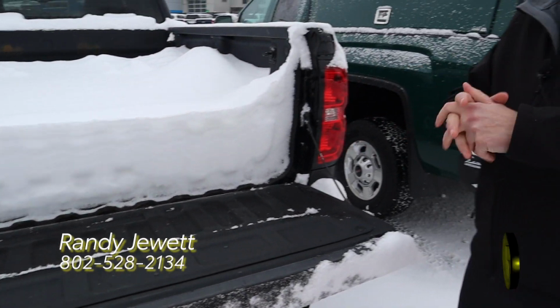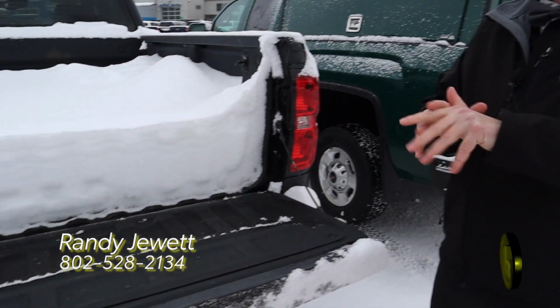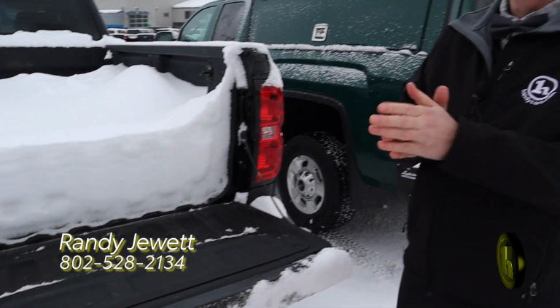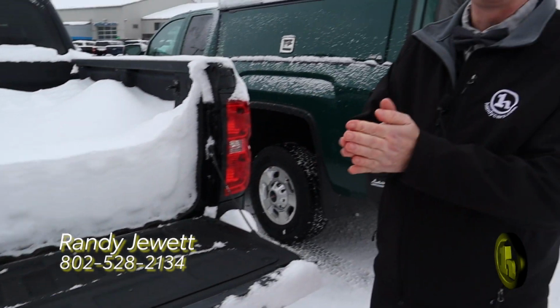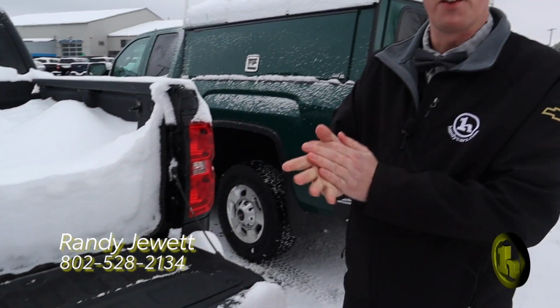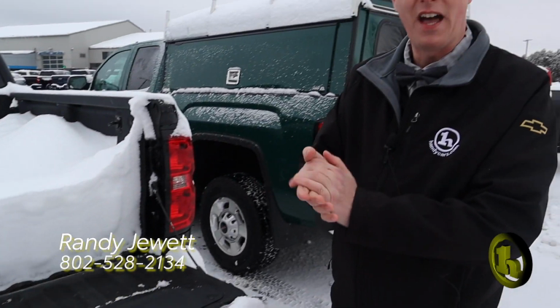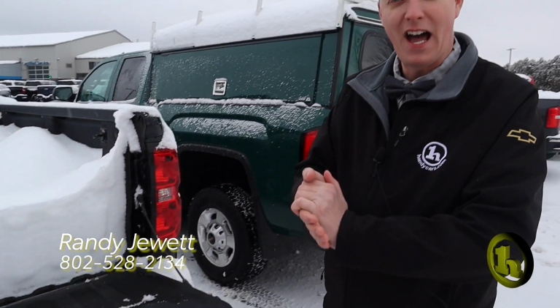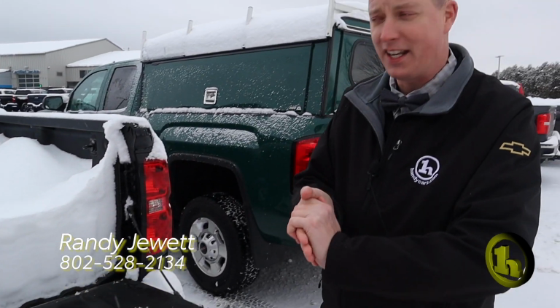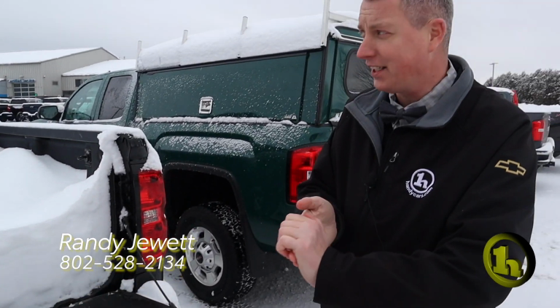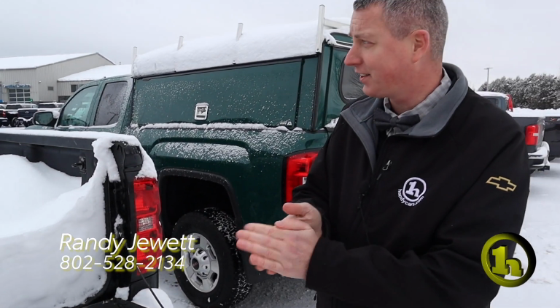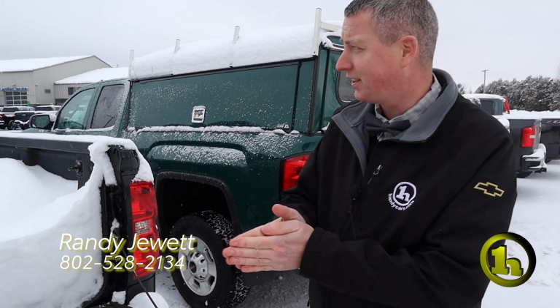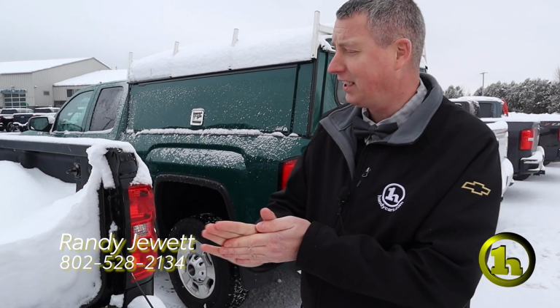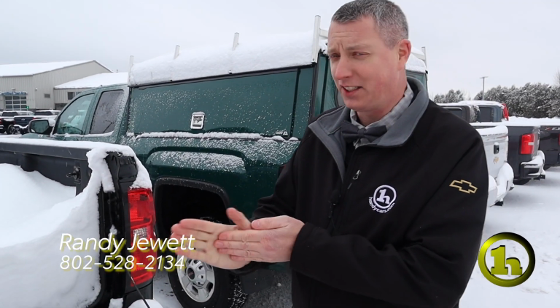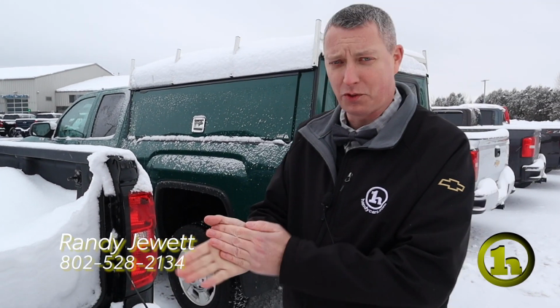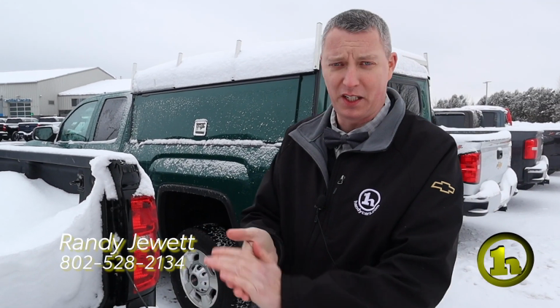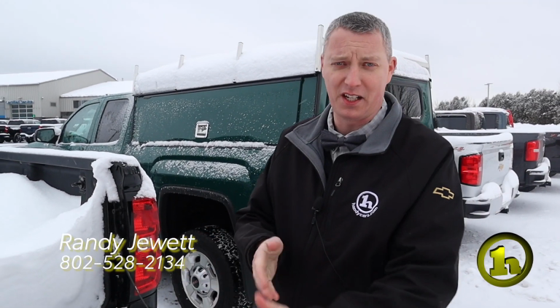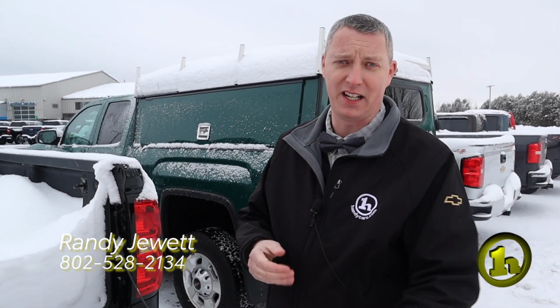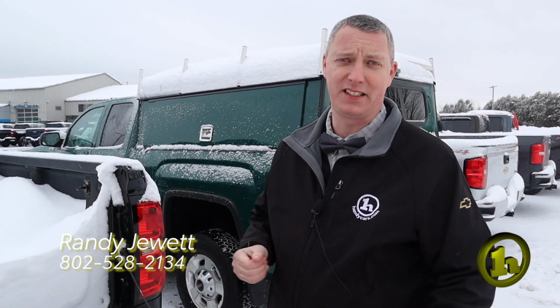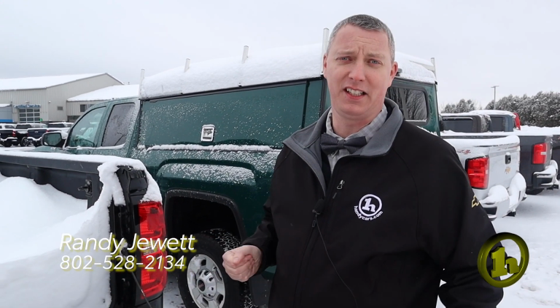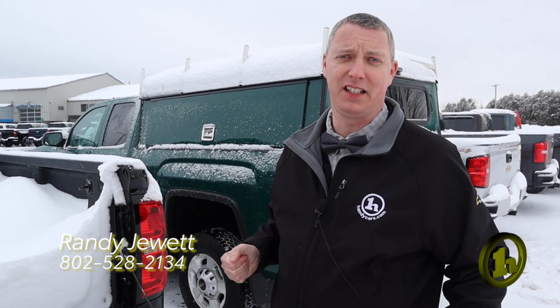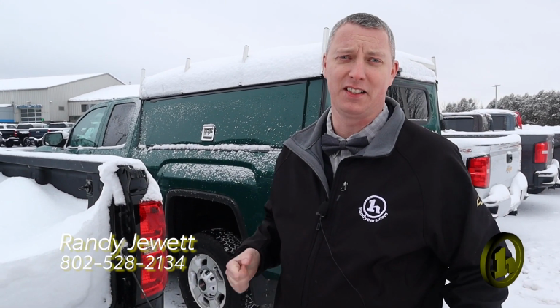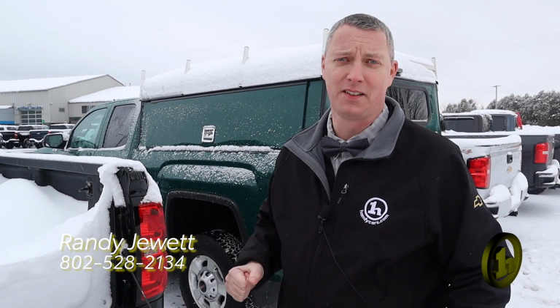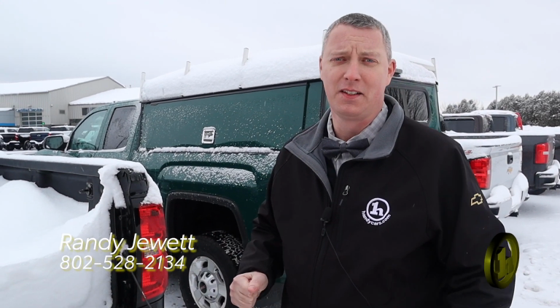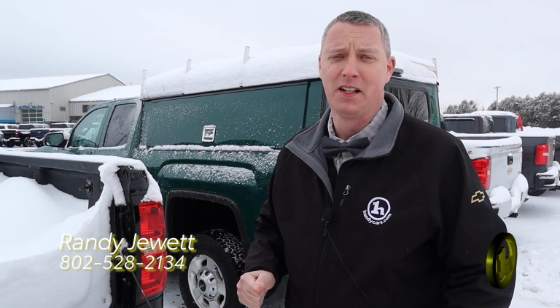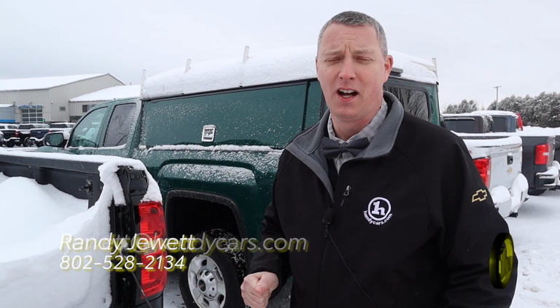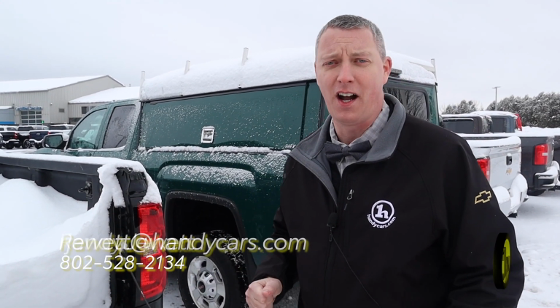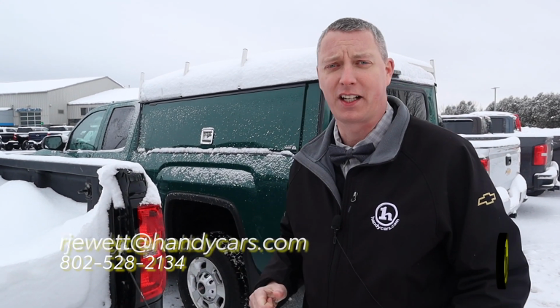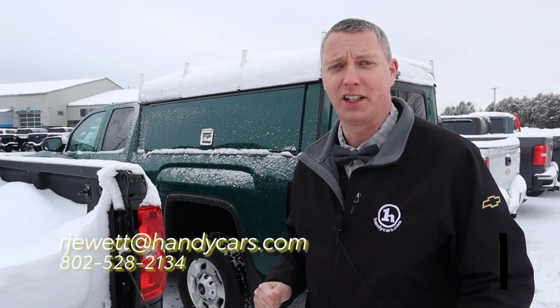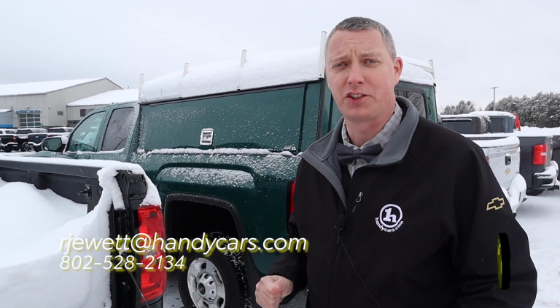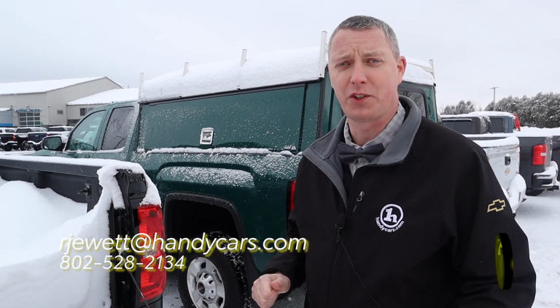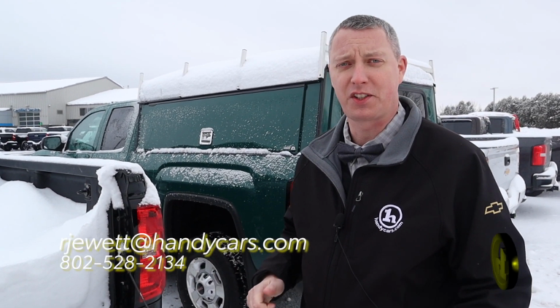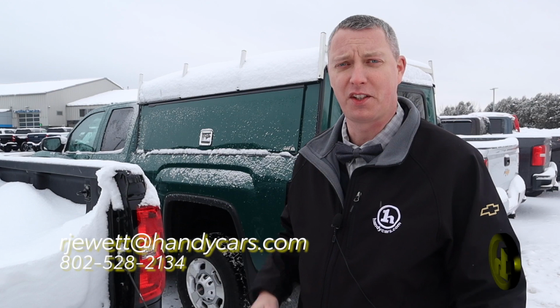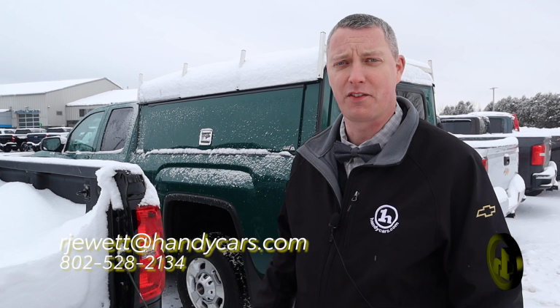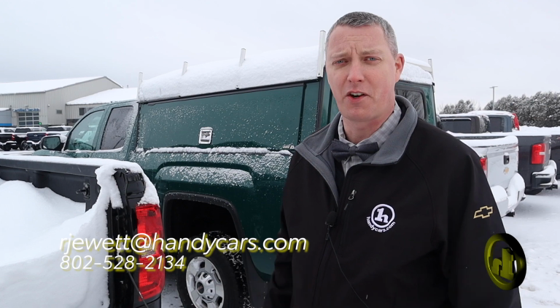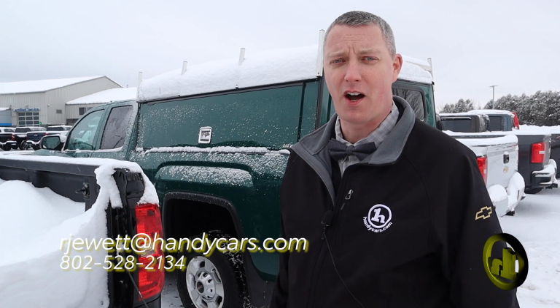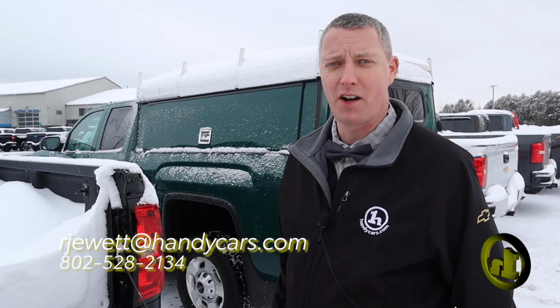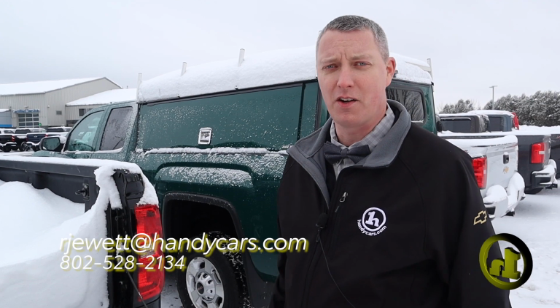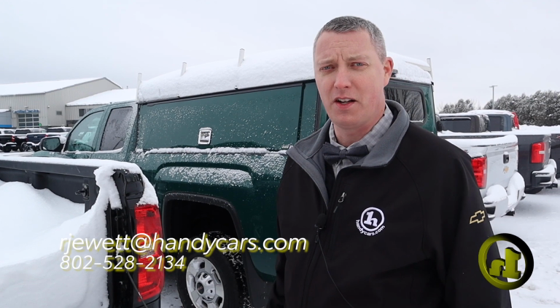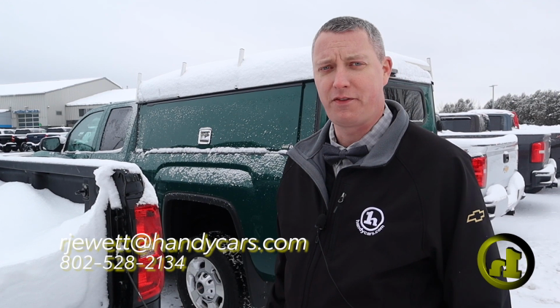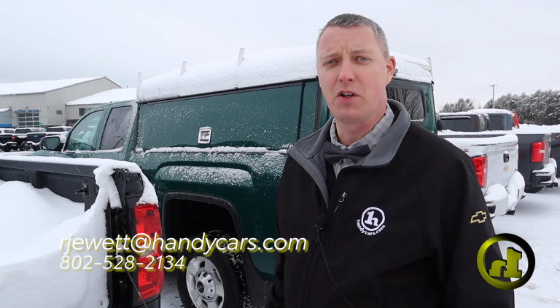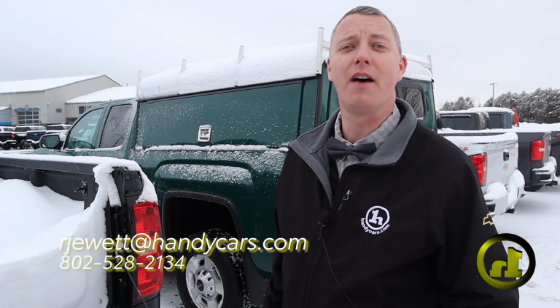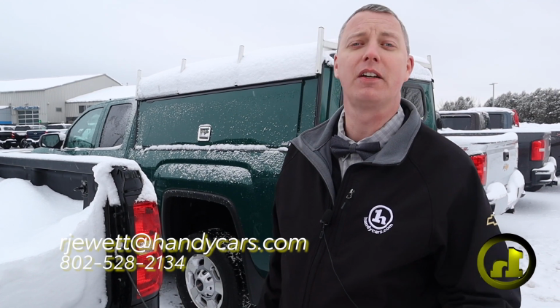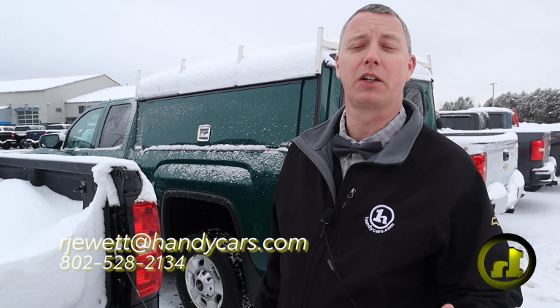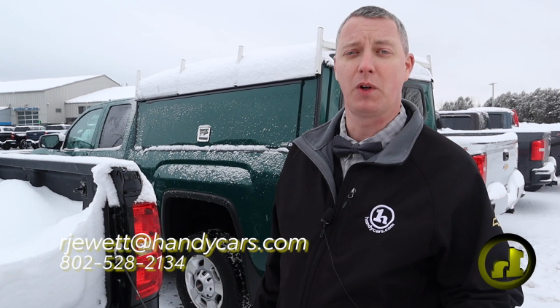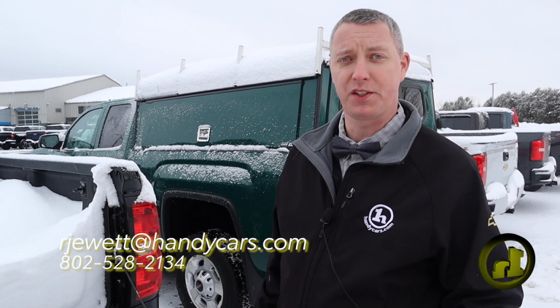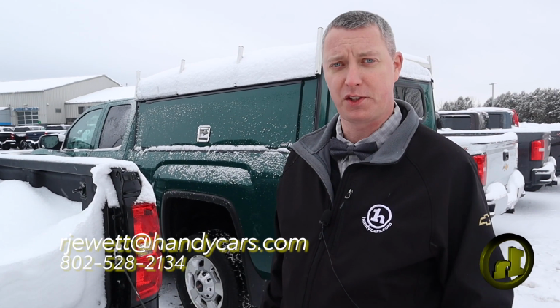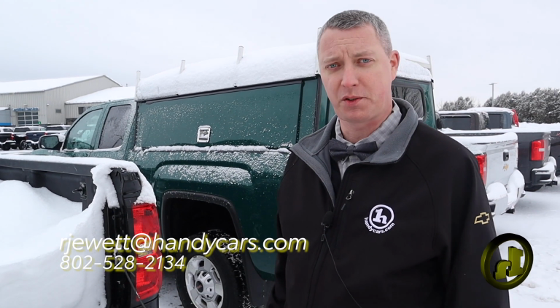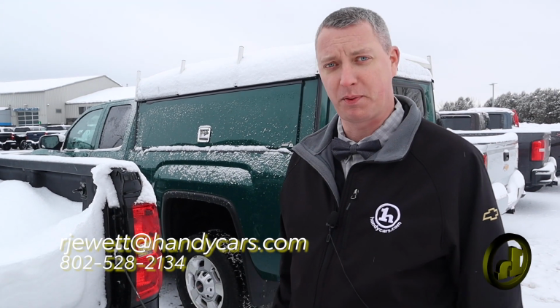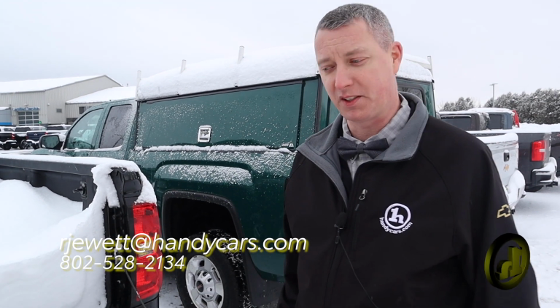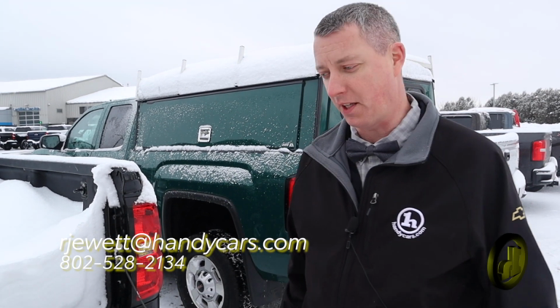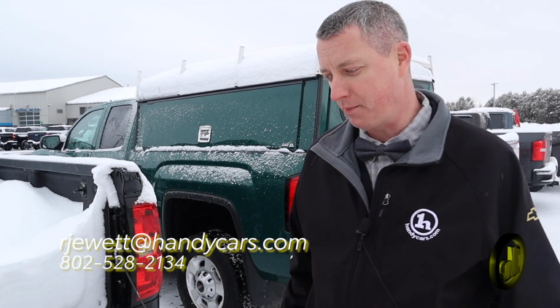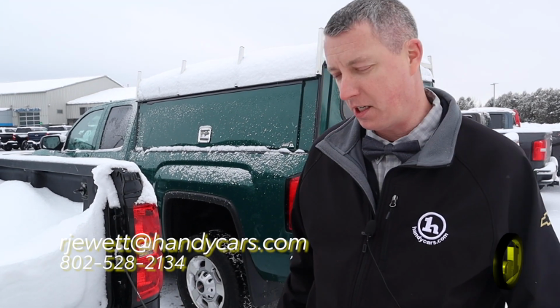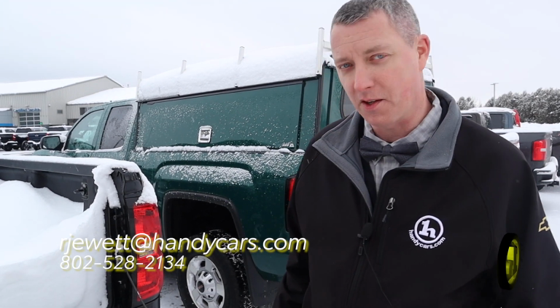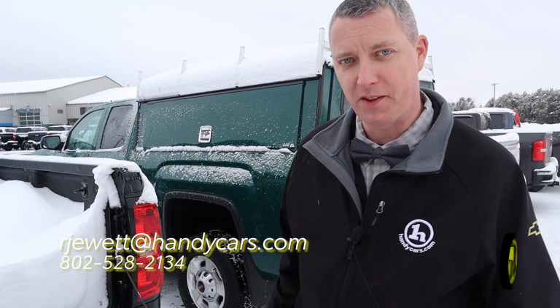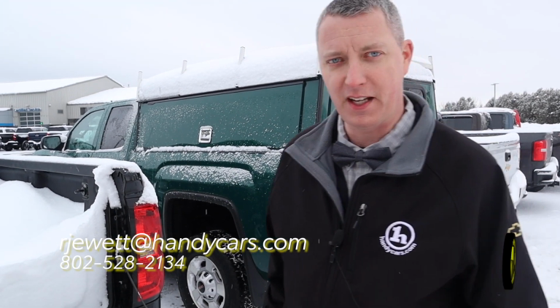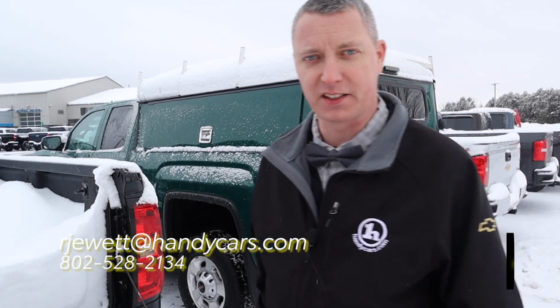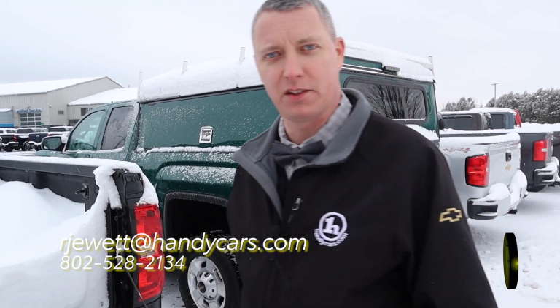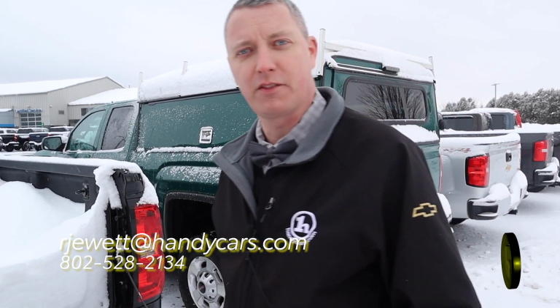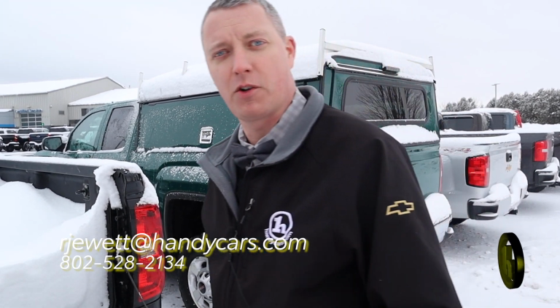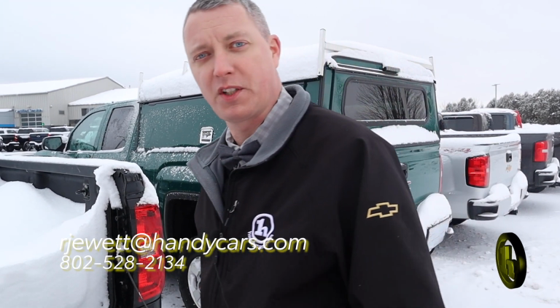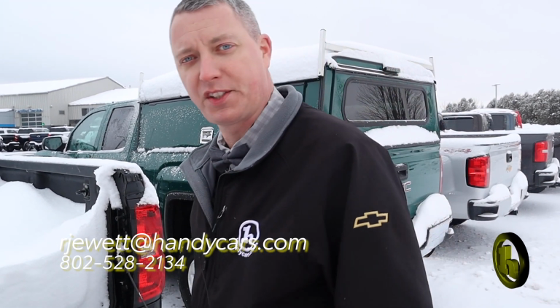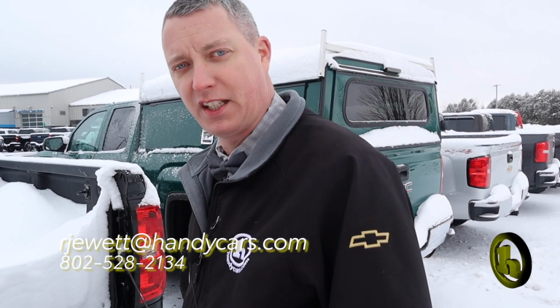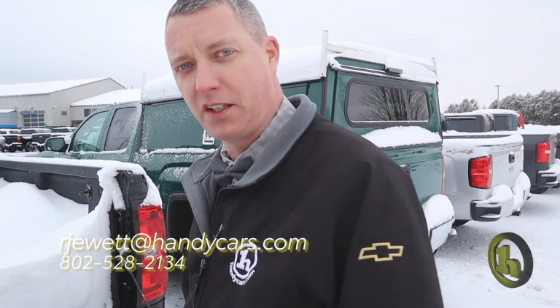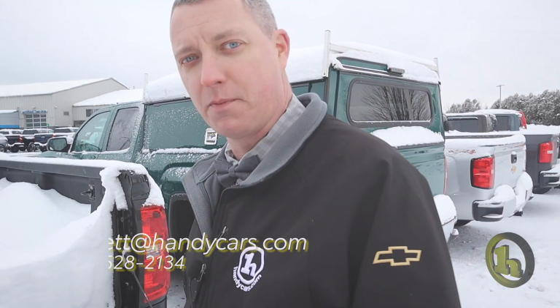So that is the 2019 High Country Silverado. If you have any questions, please let me know. Thanks — look forward to seeing you.